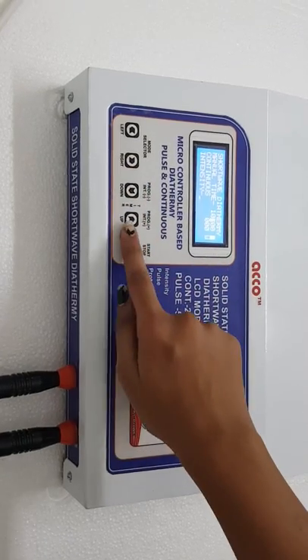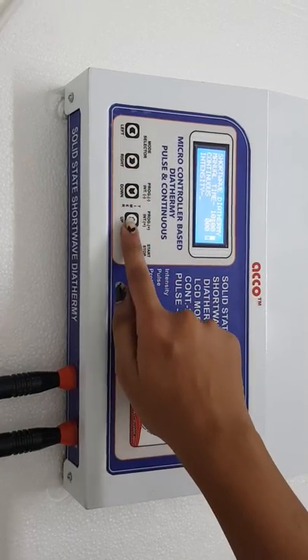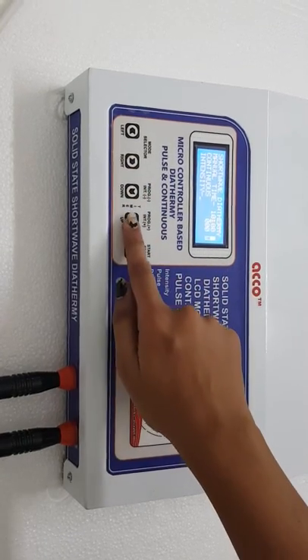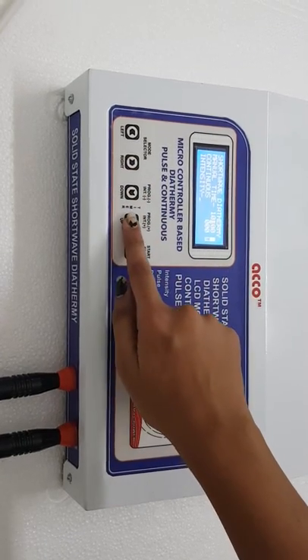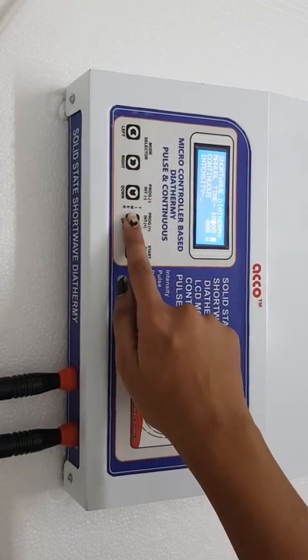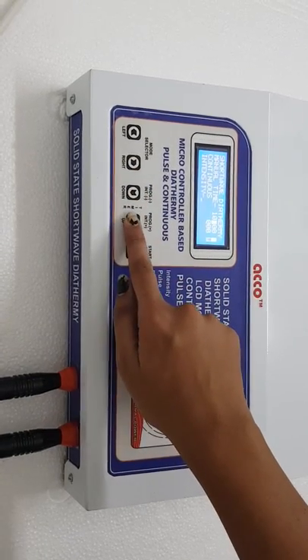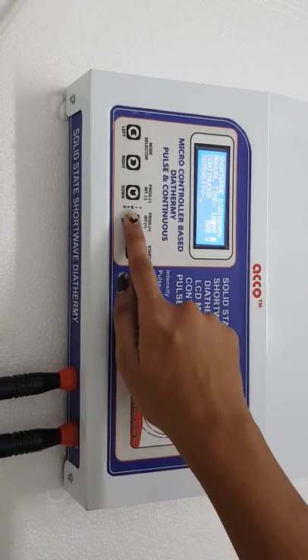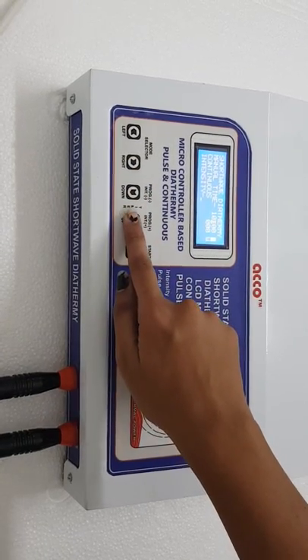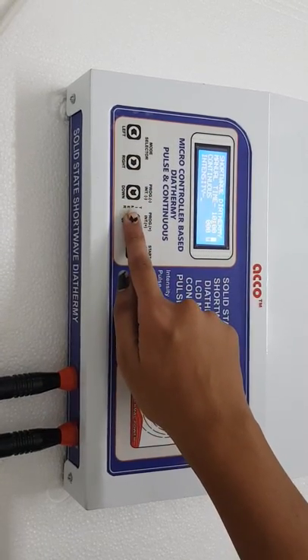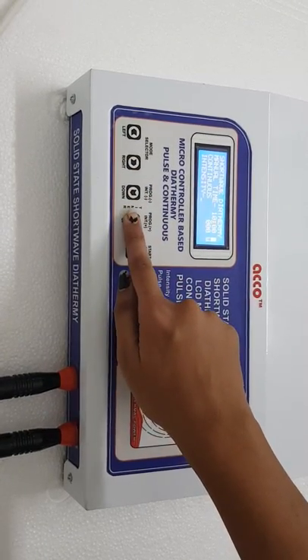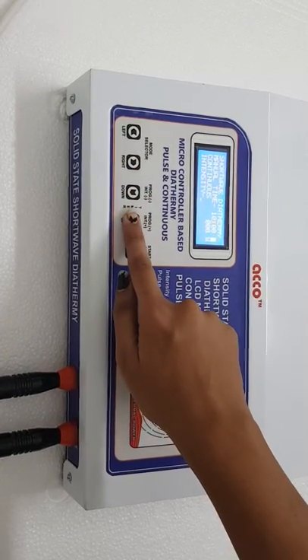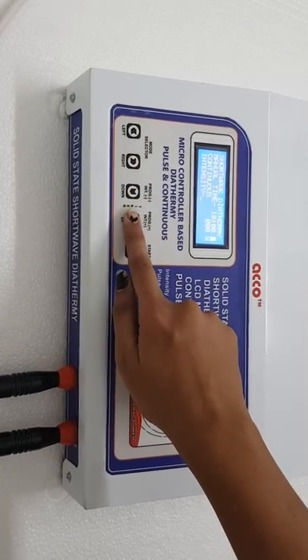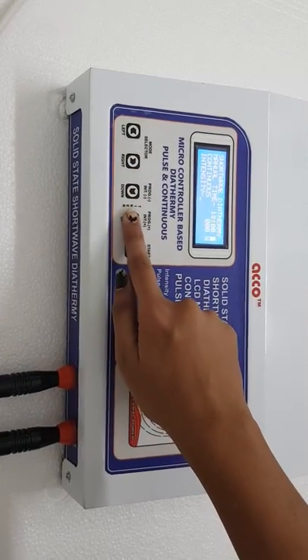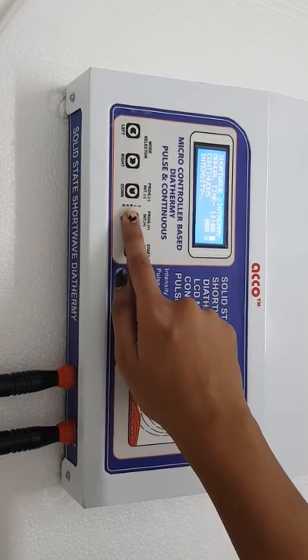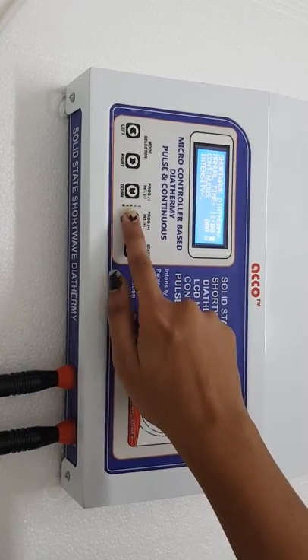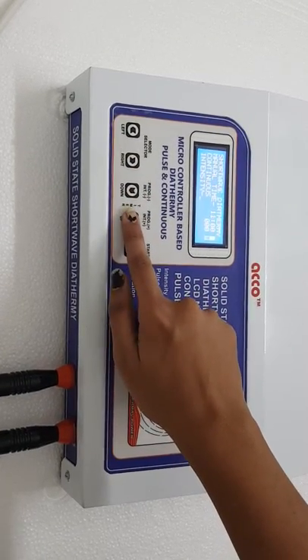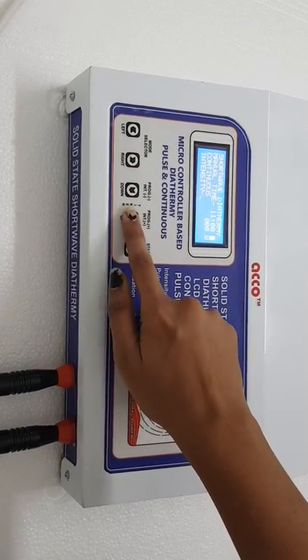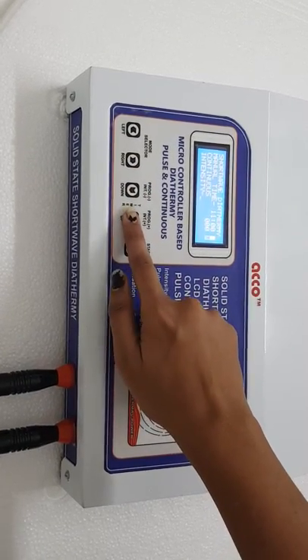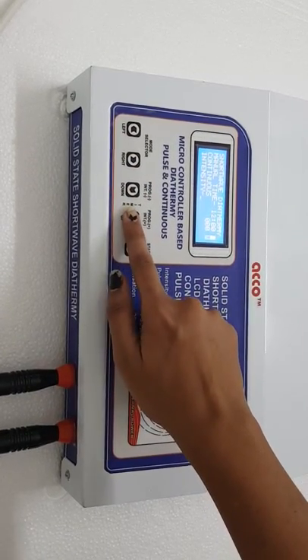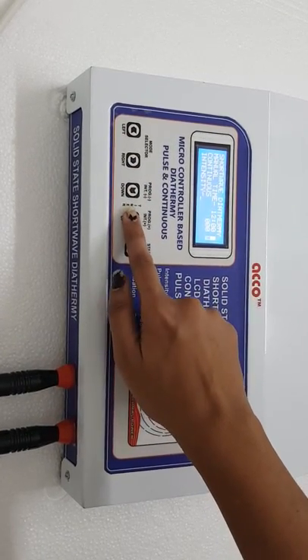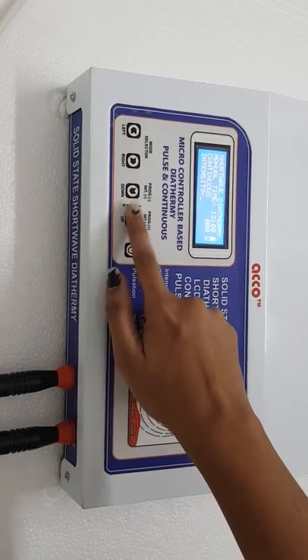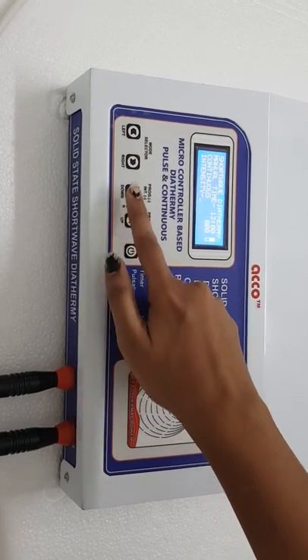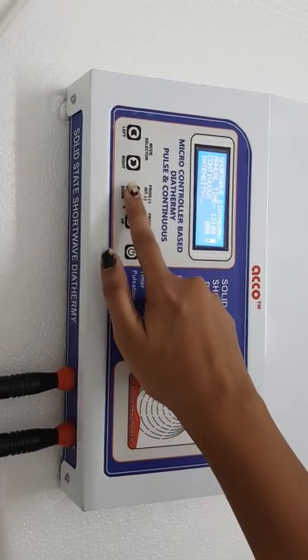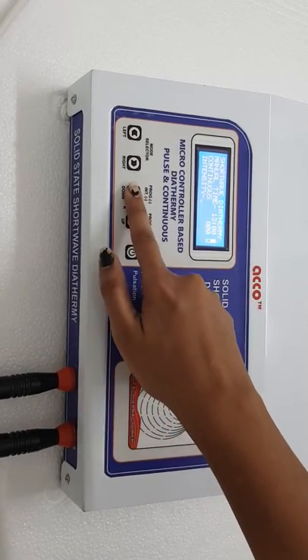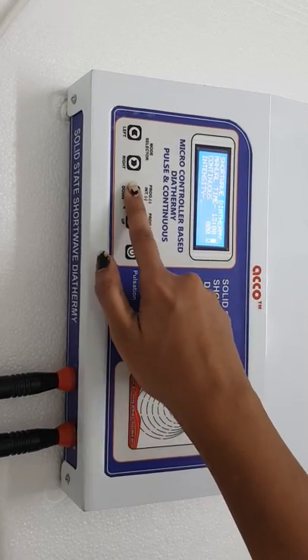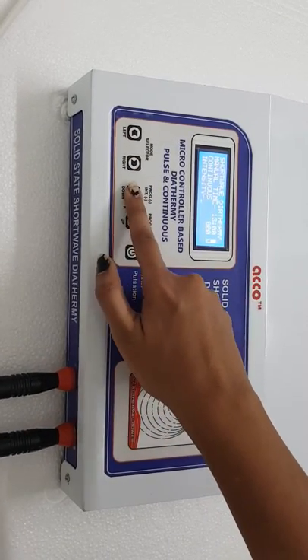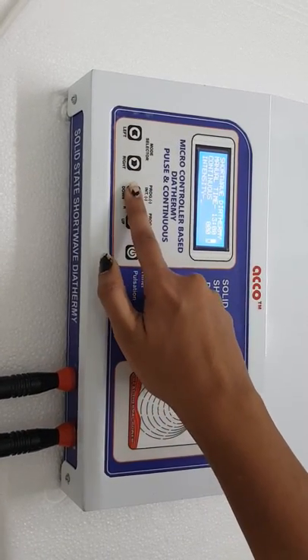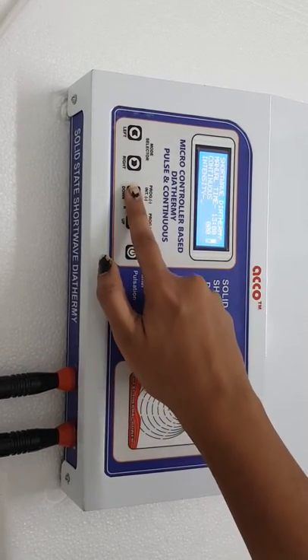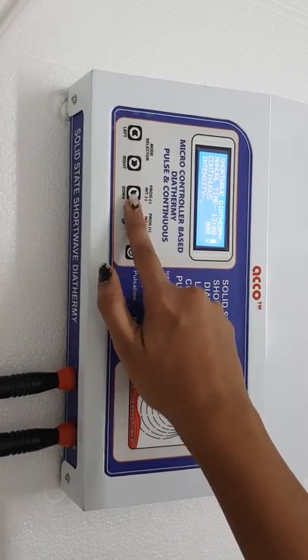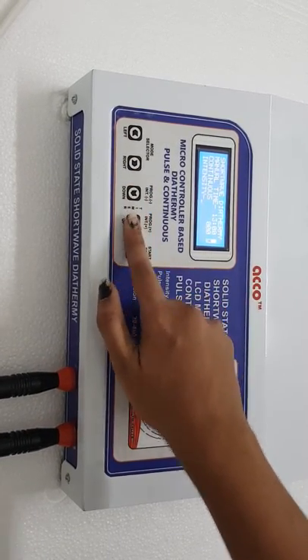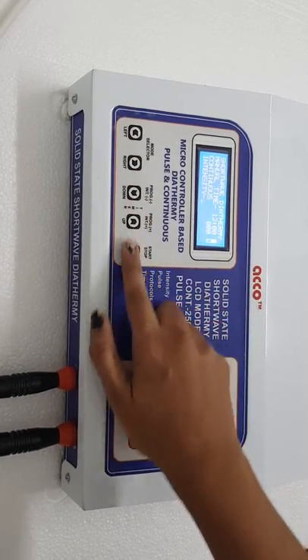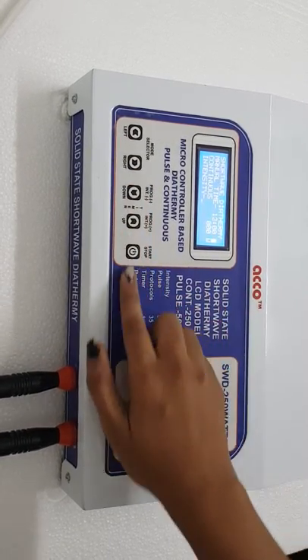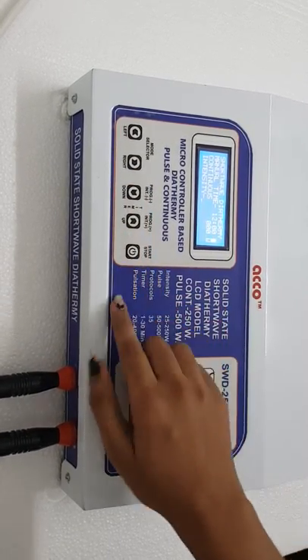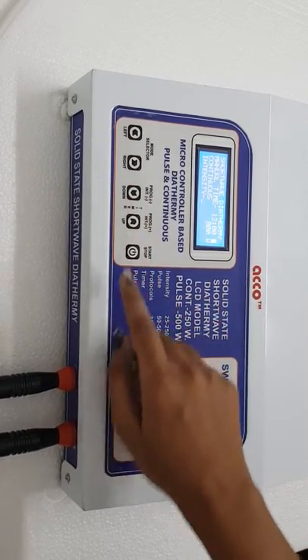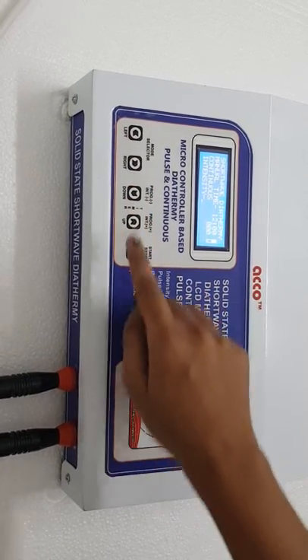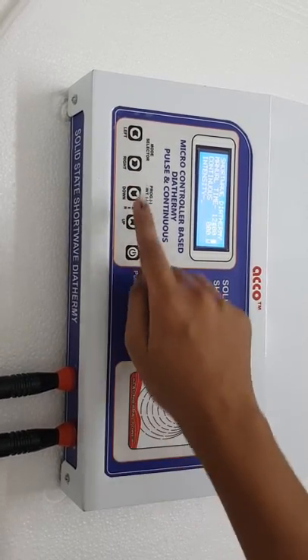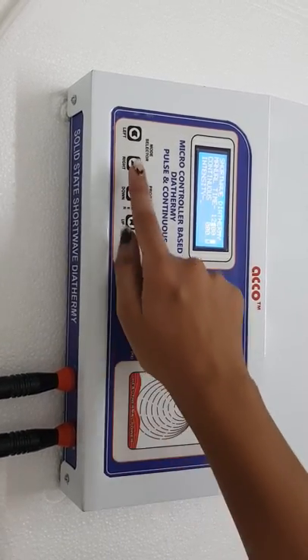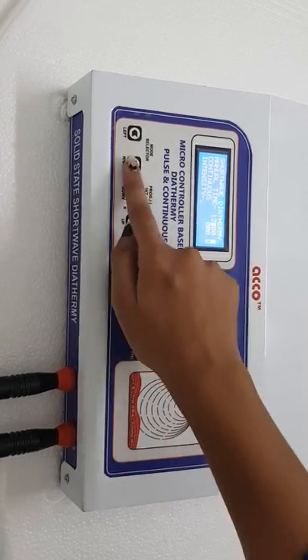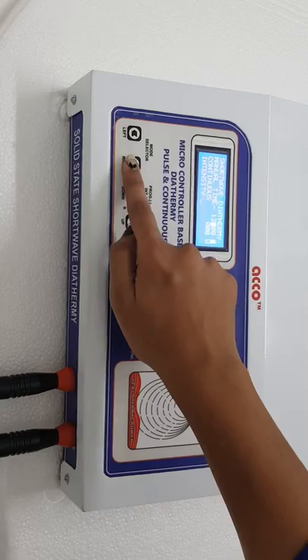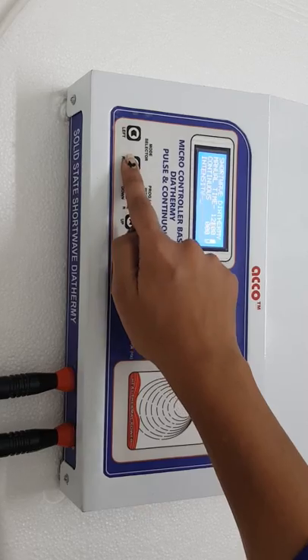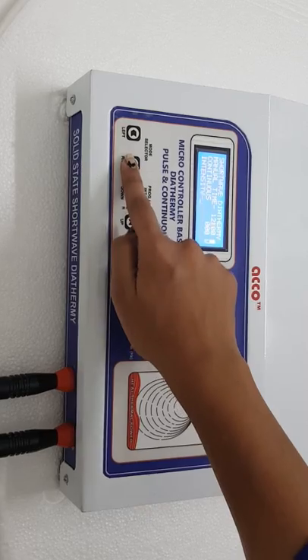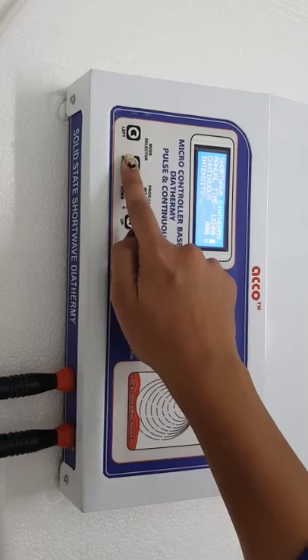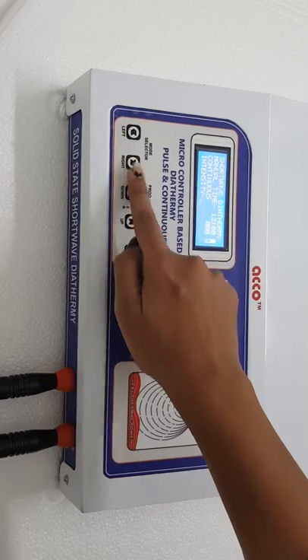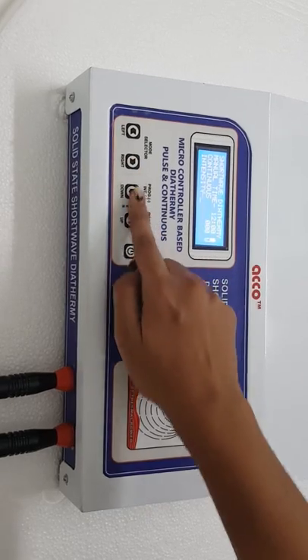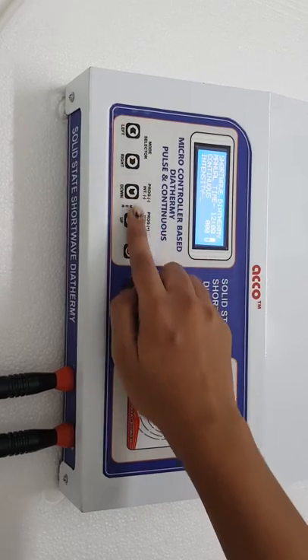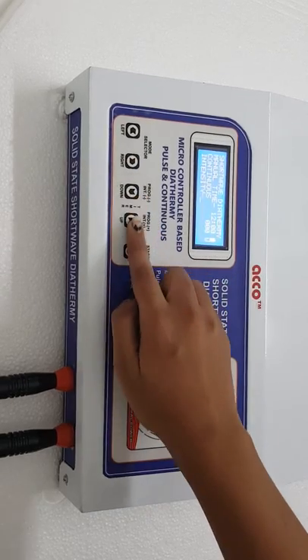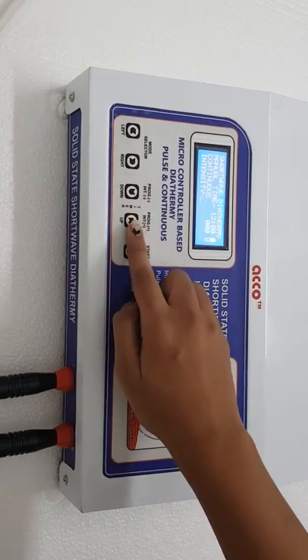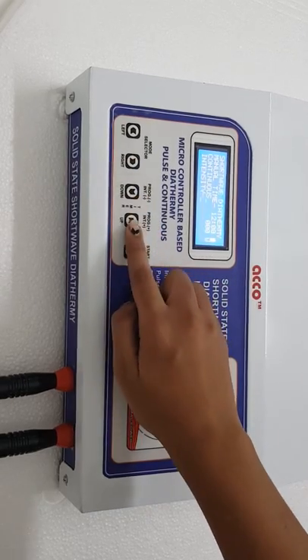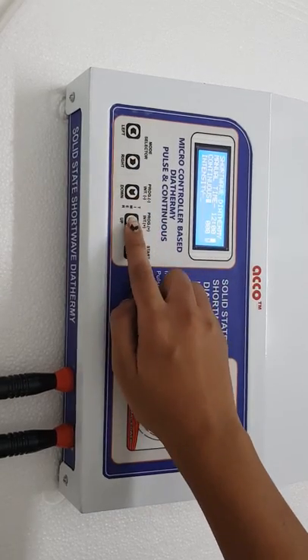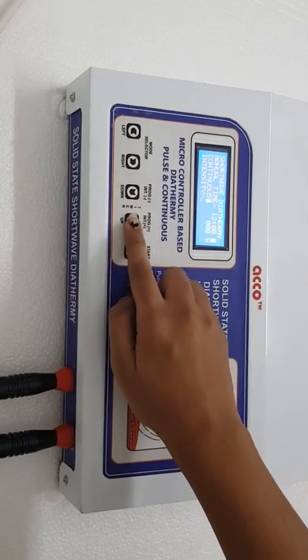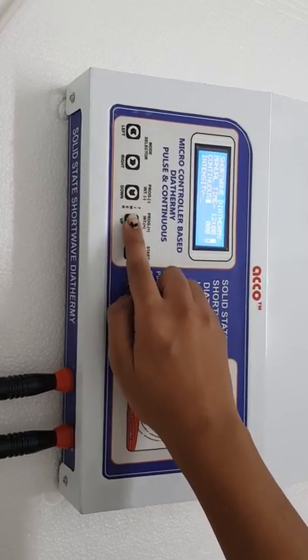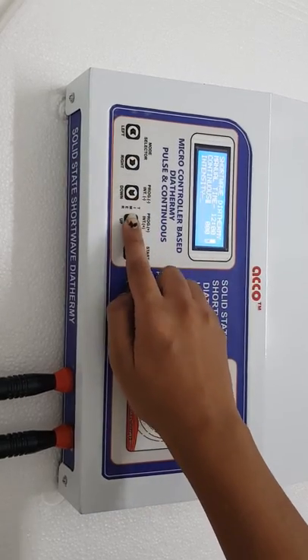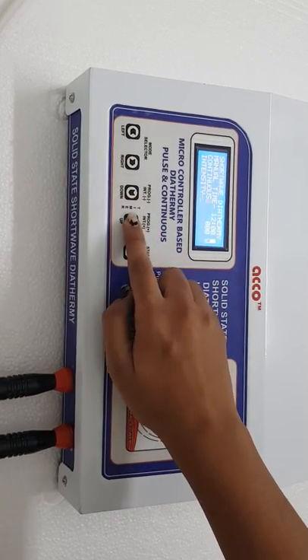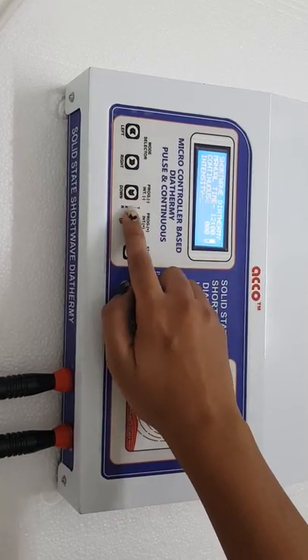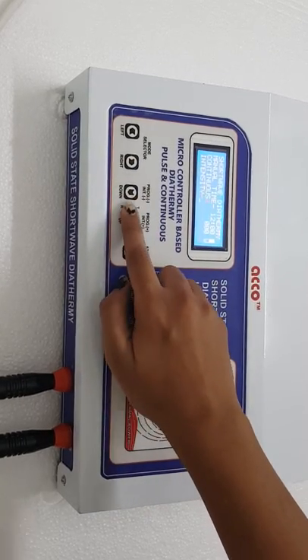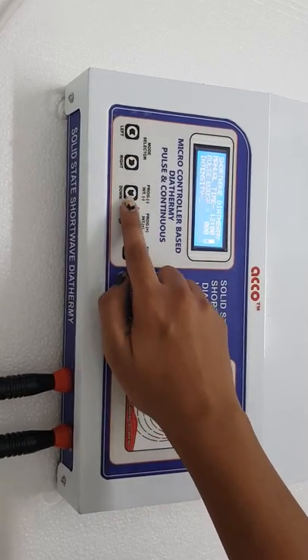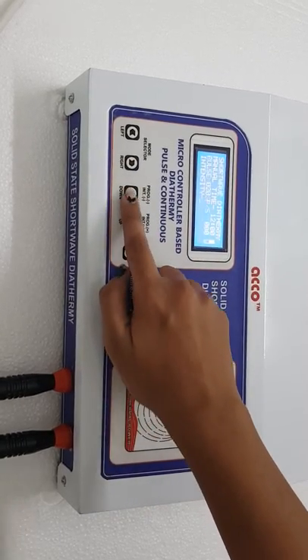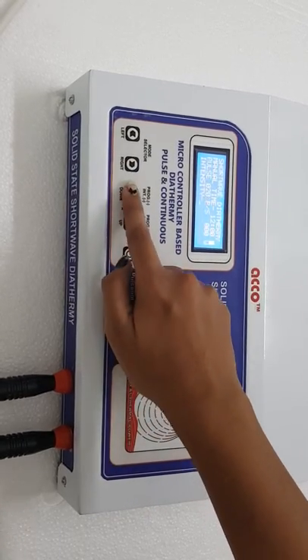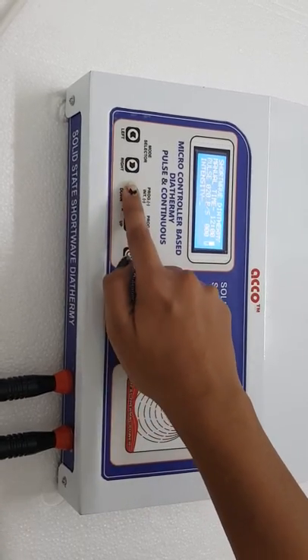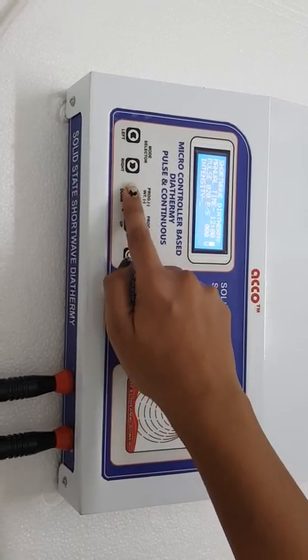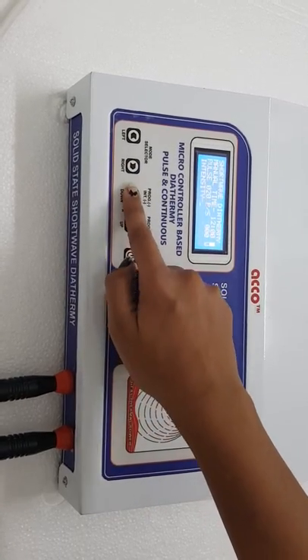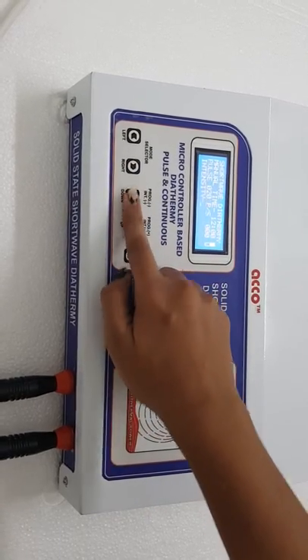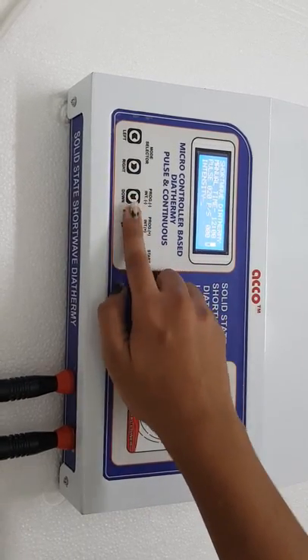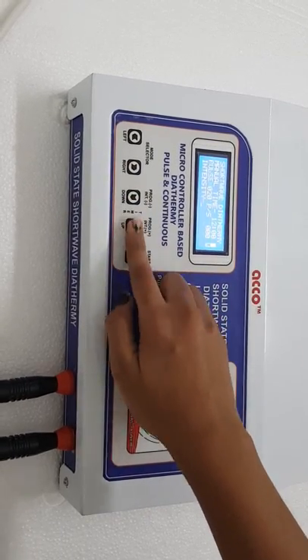Select the timer as per your need — timer up or timer down. Select the mode as per your need: continuous or pulse.